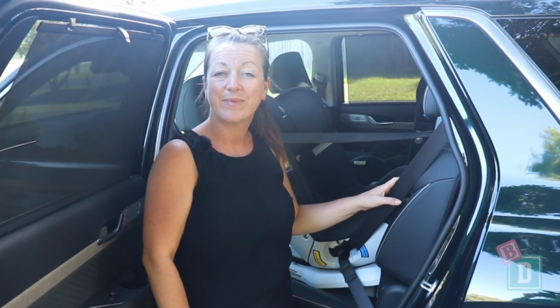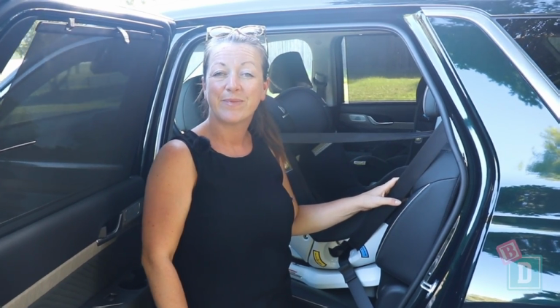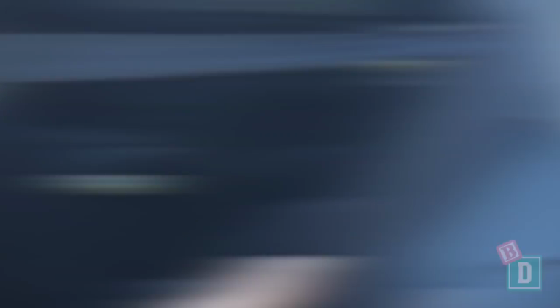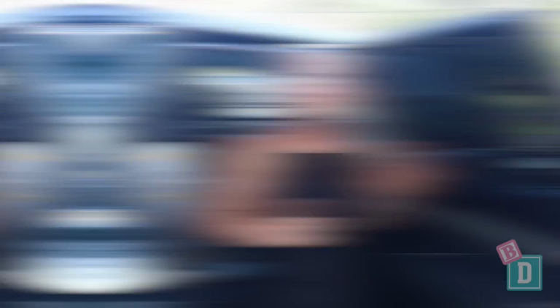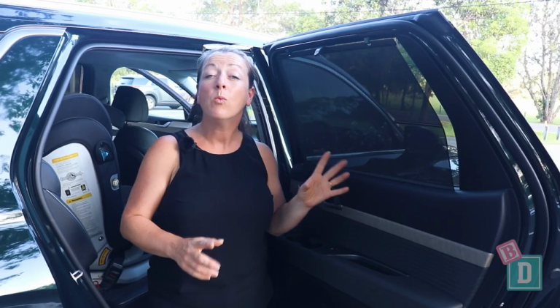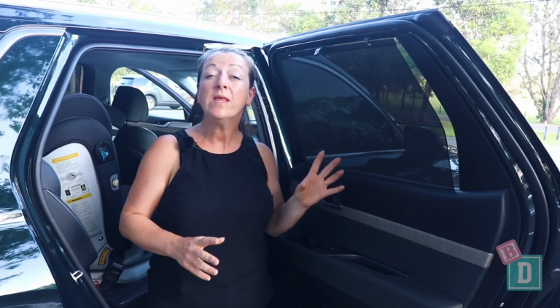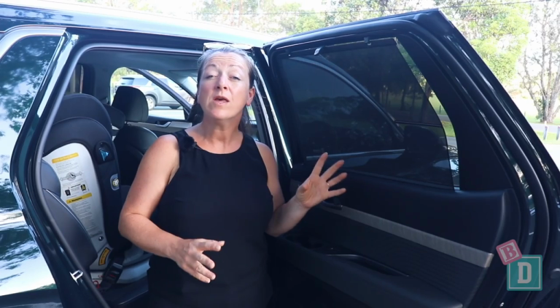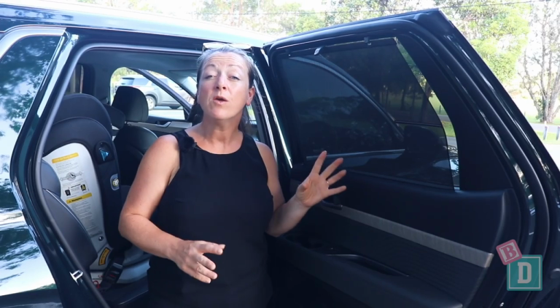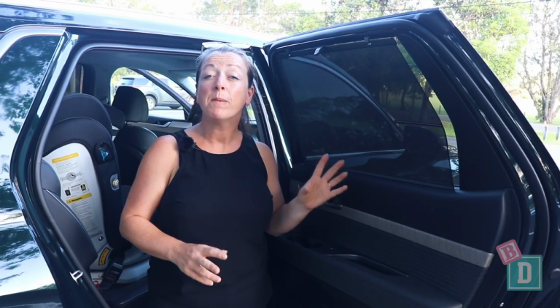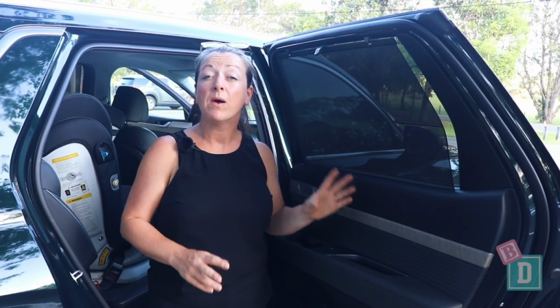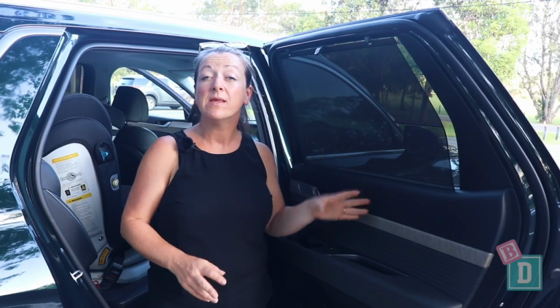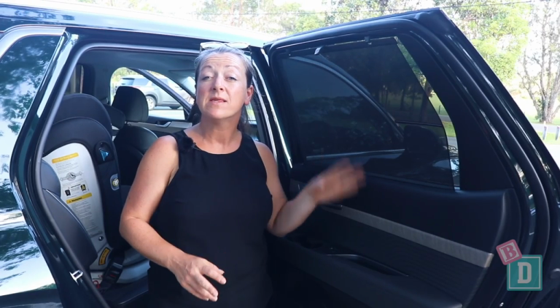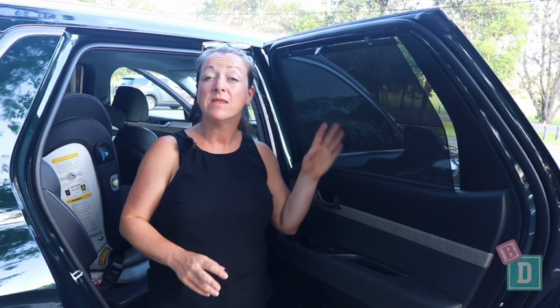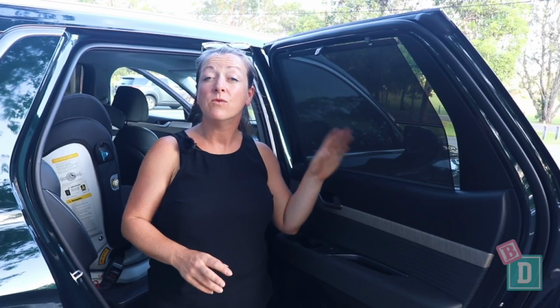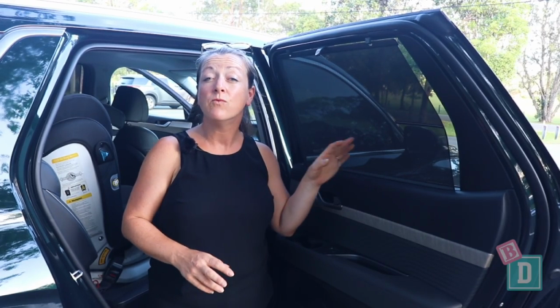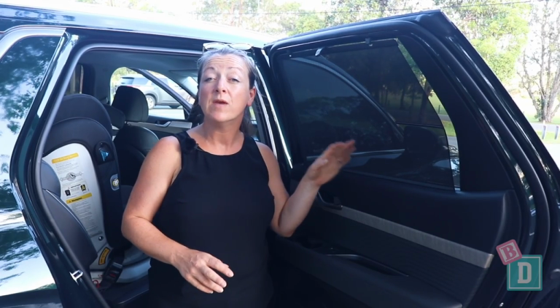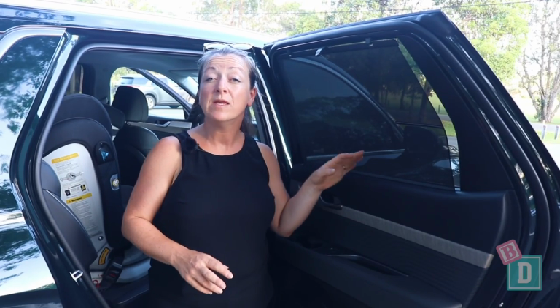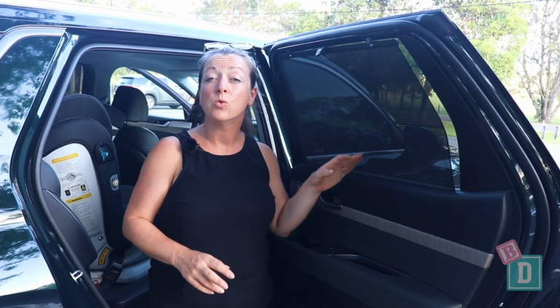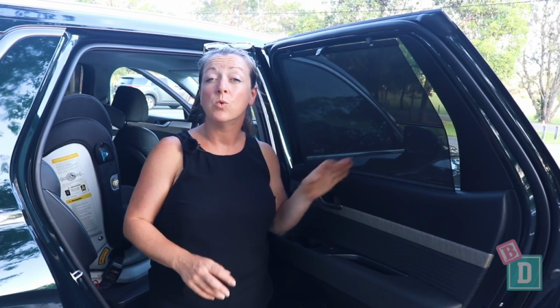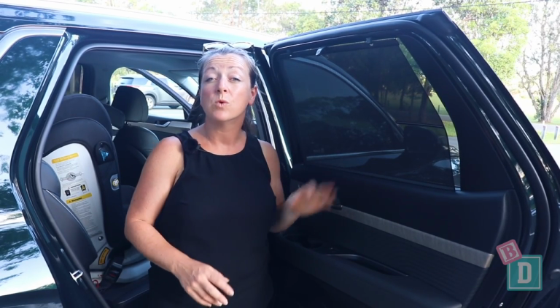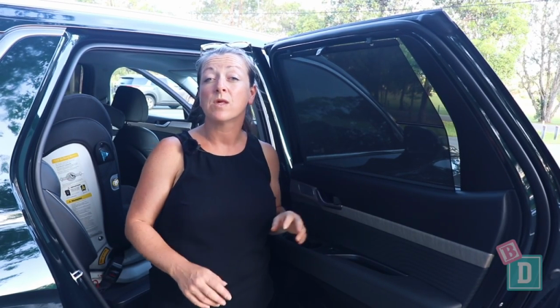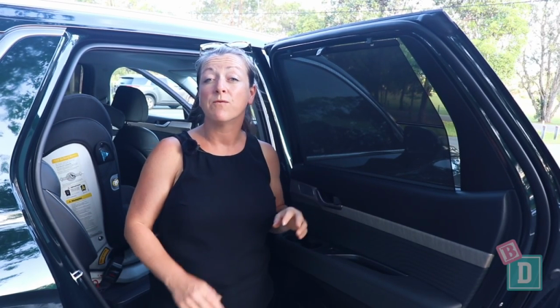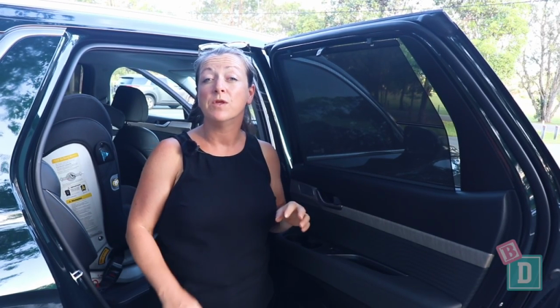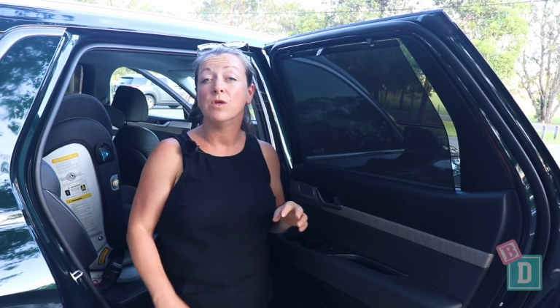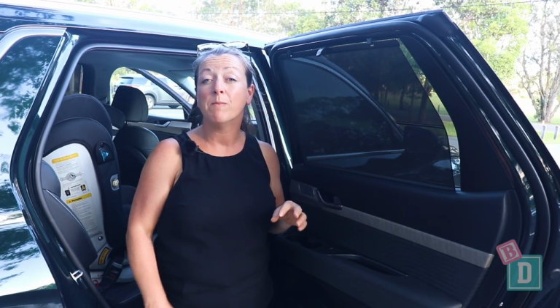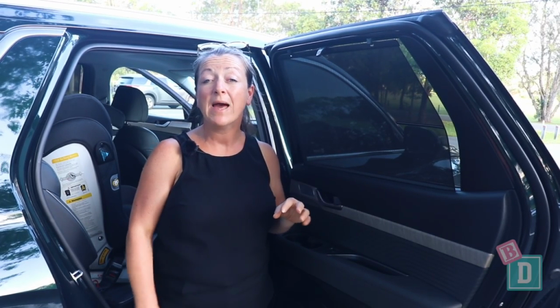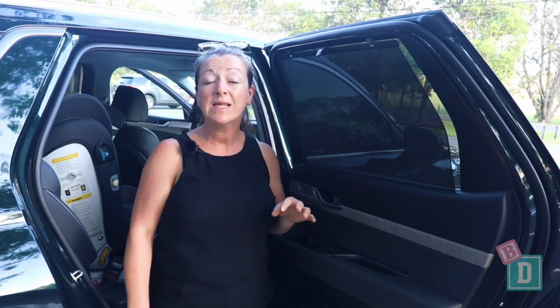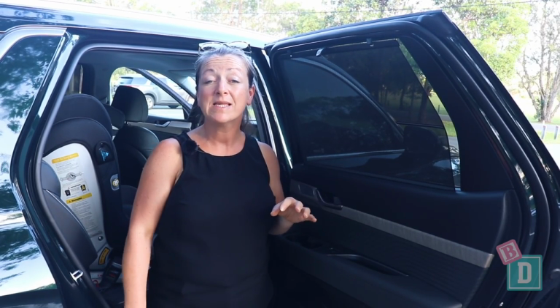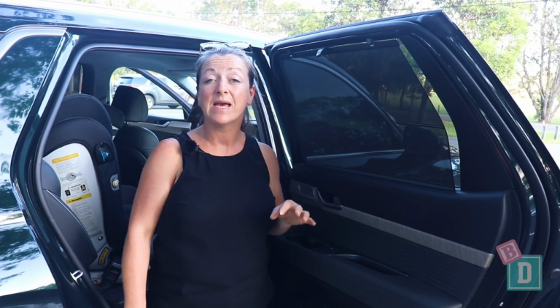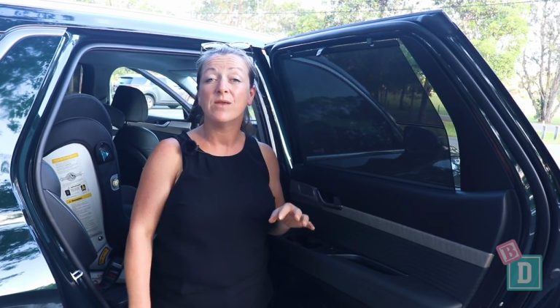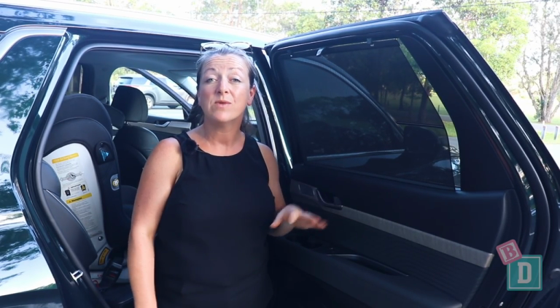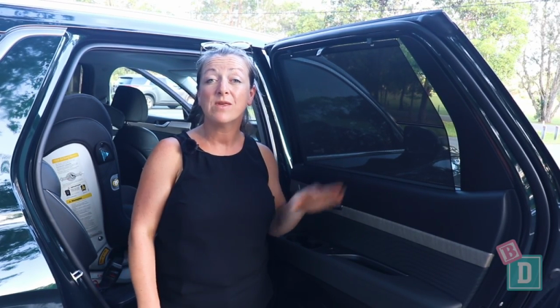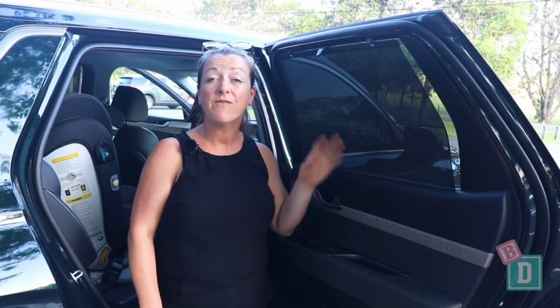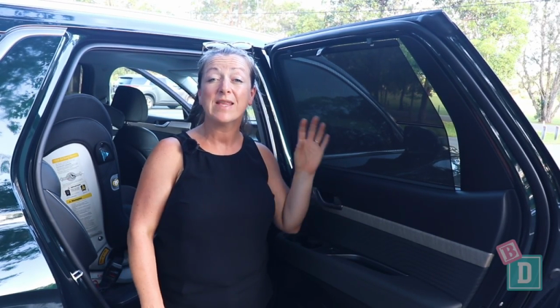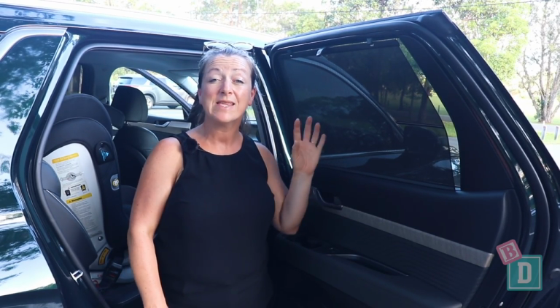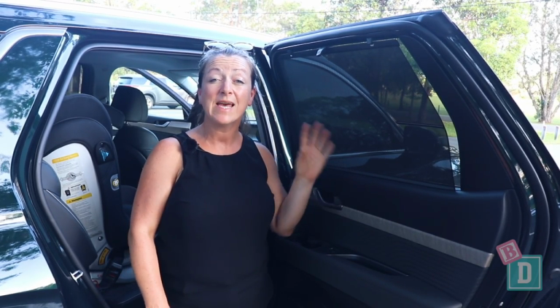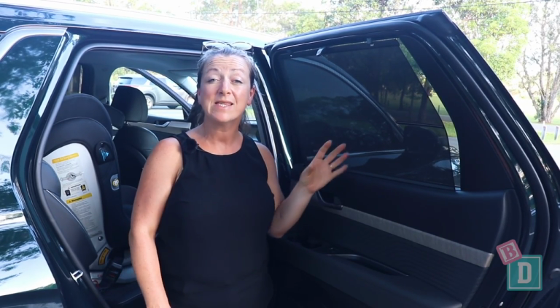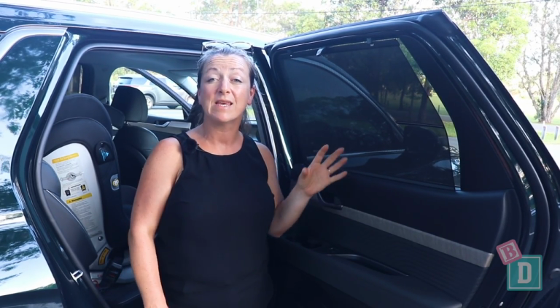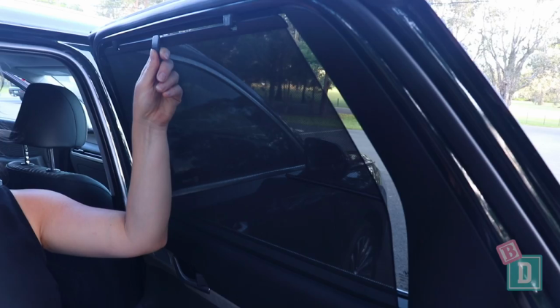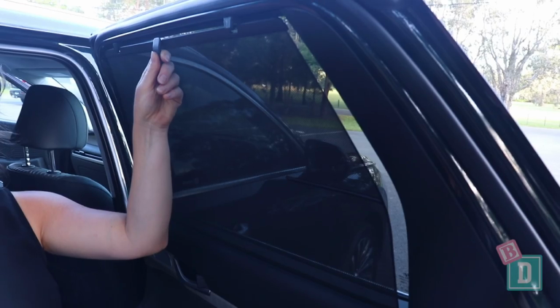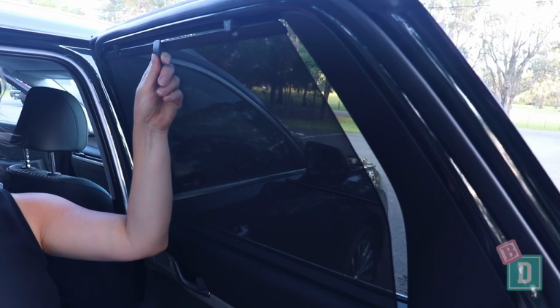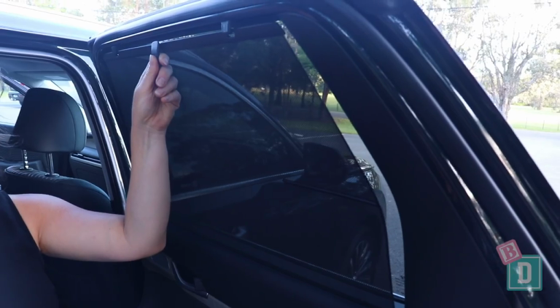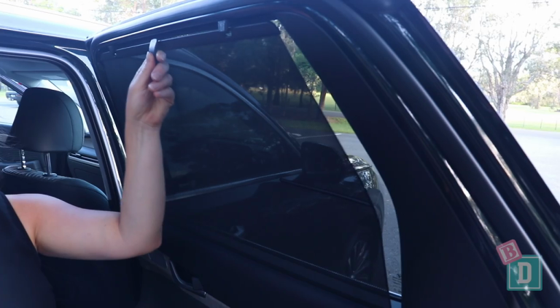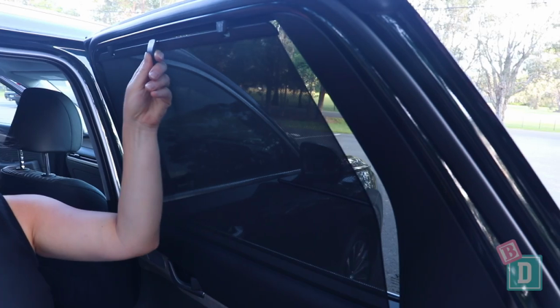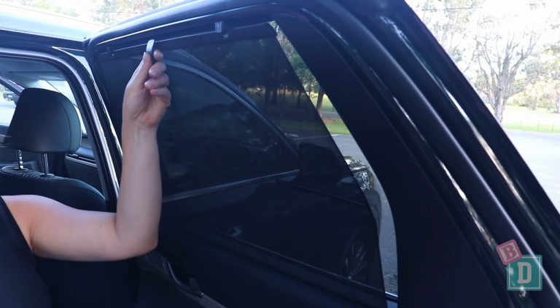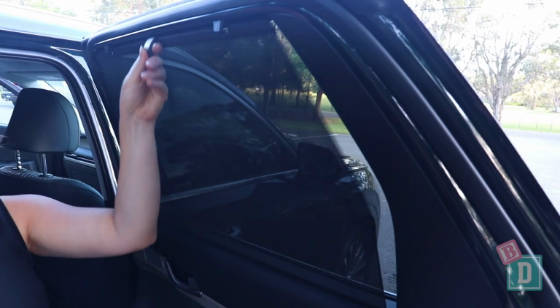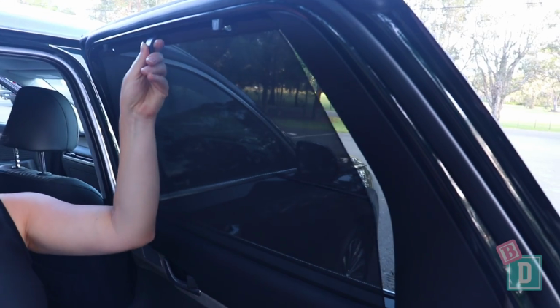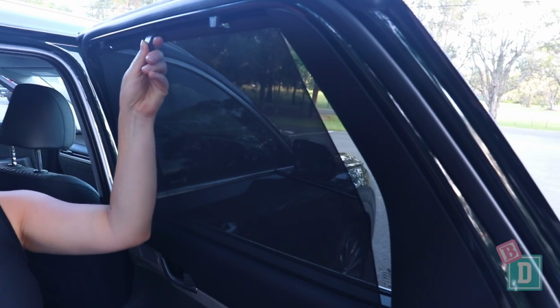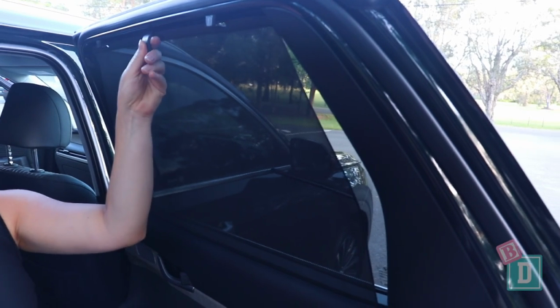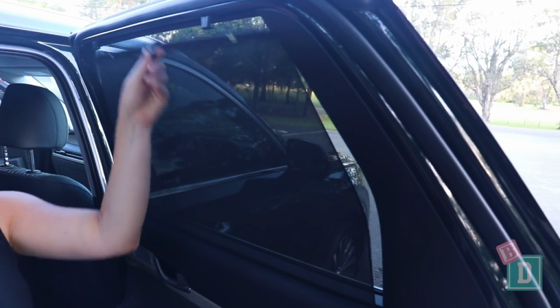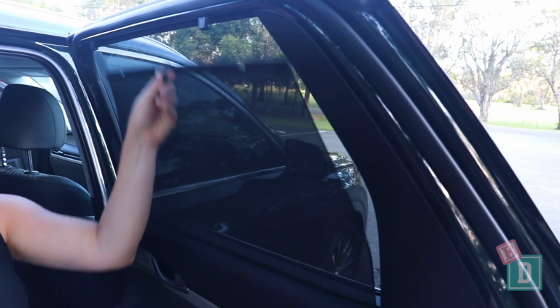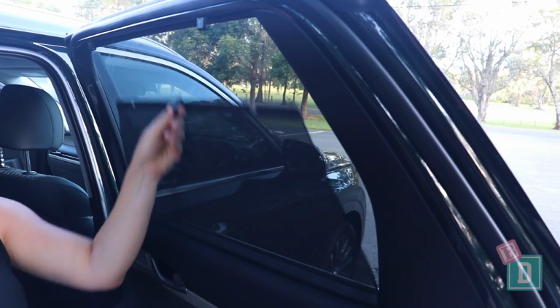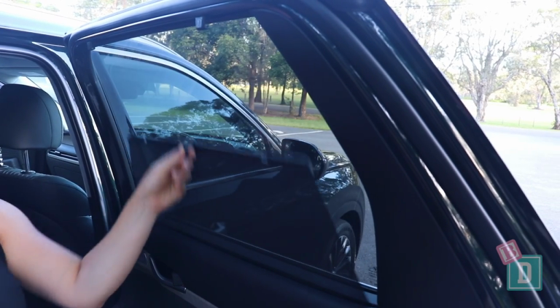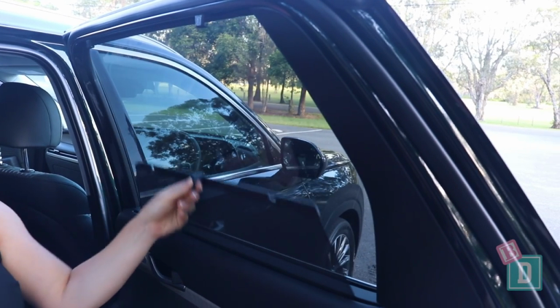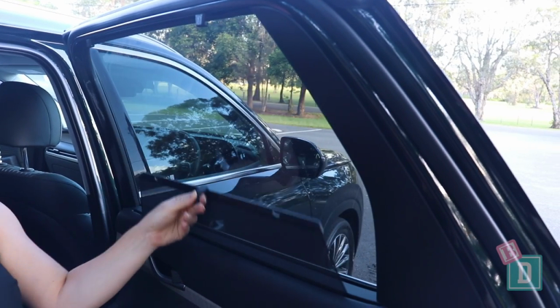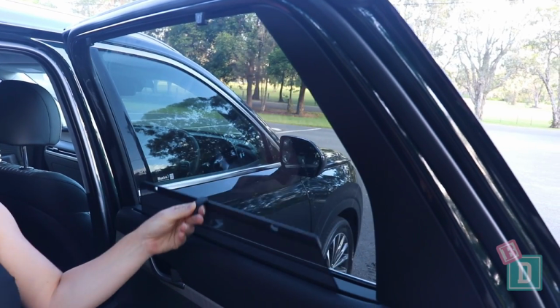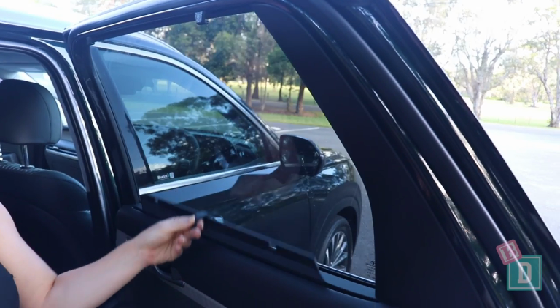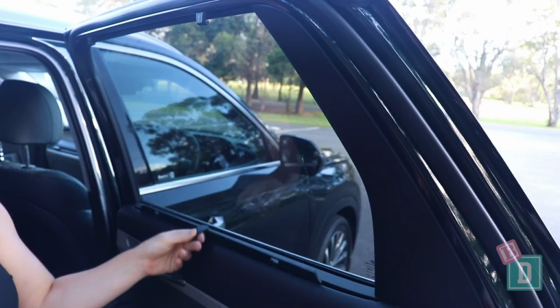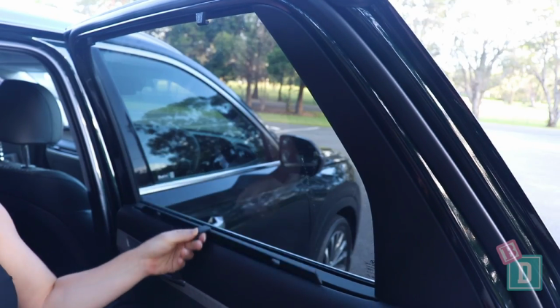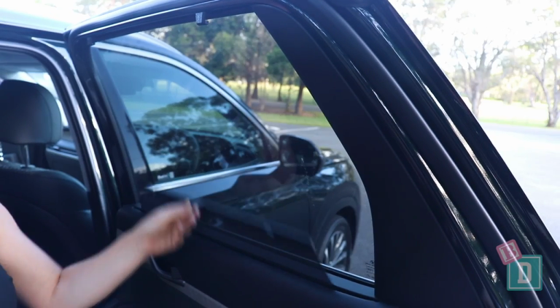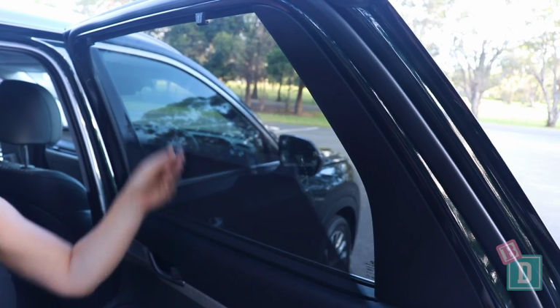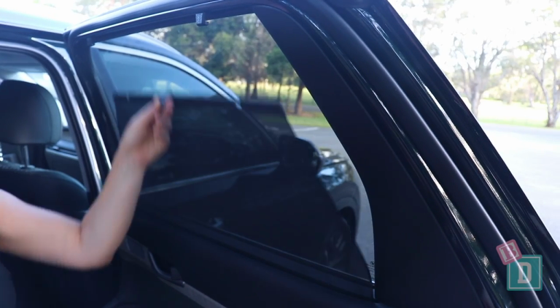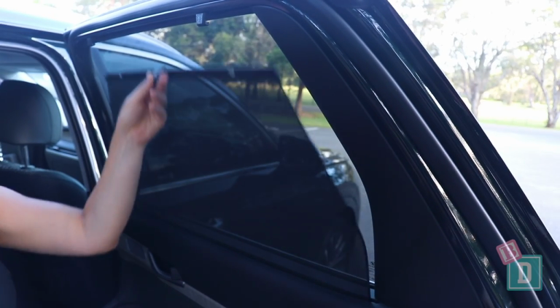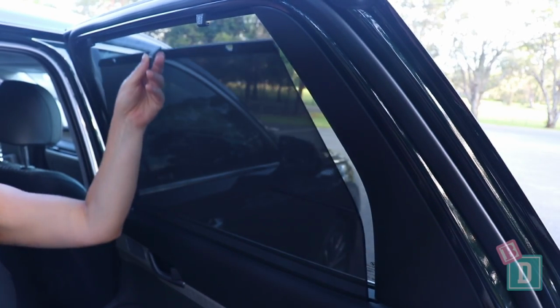There are window blinds in the rear doors of the new Palisade, which are fantastic for keeping little ones shaded from the sun while you're driving along.